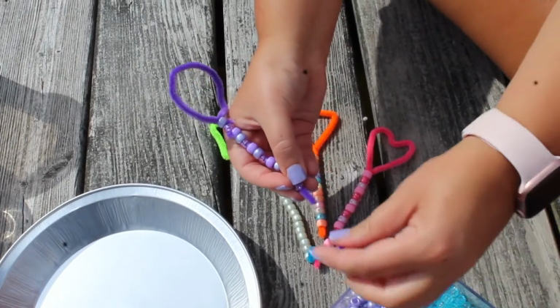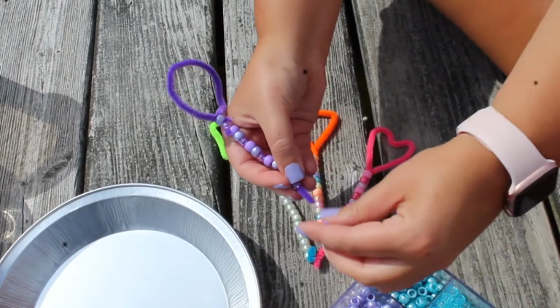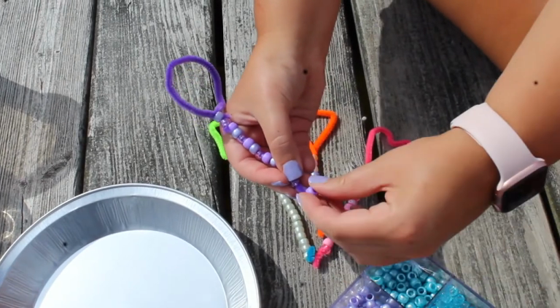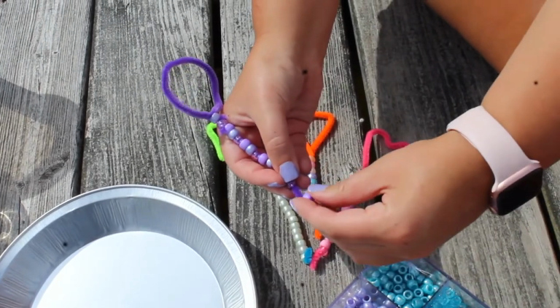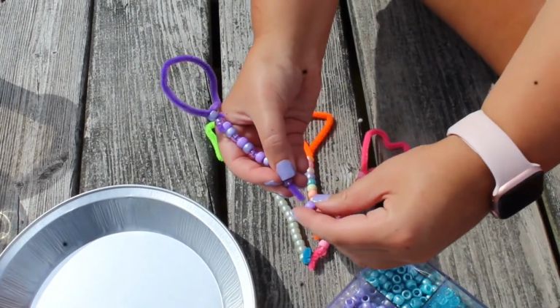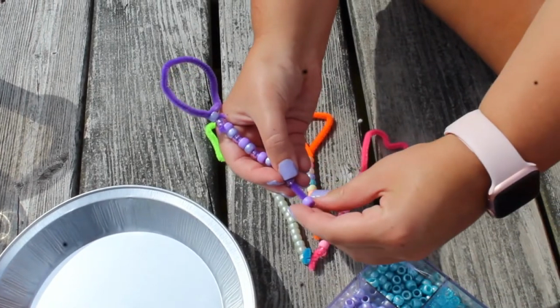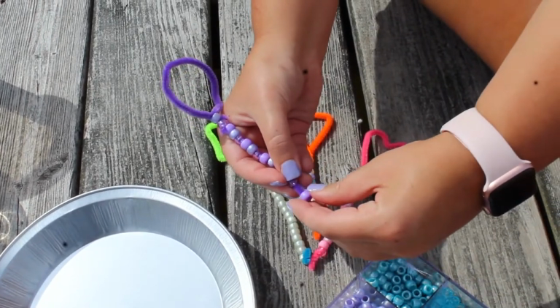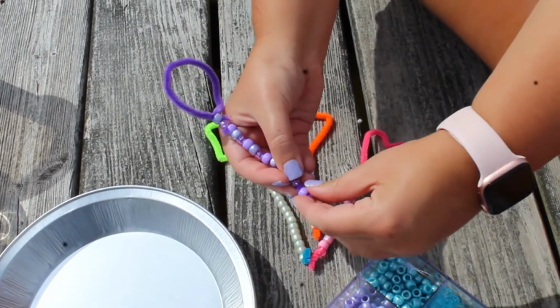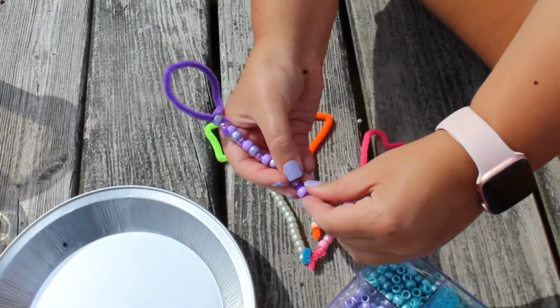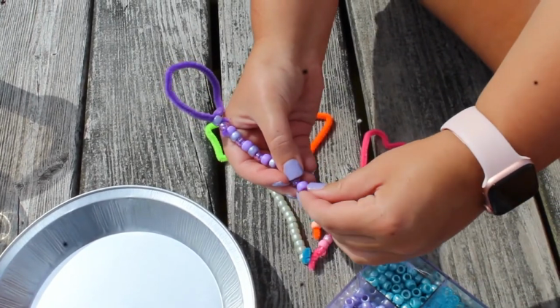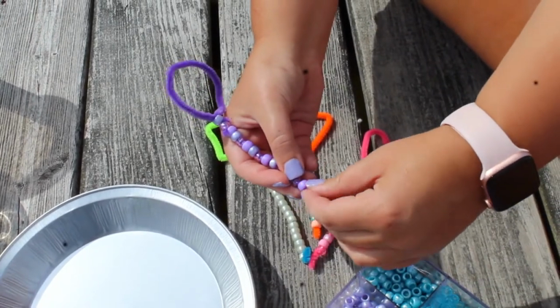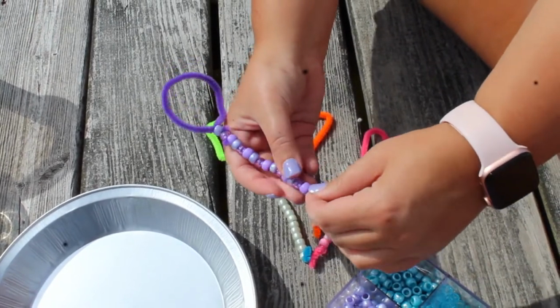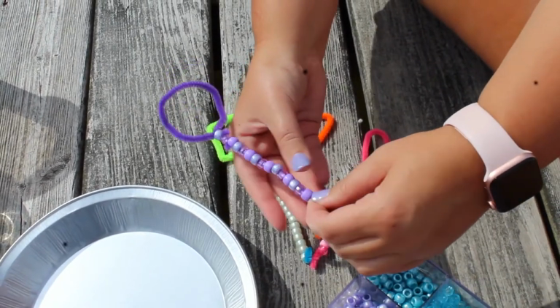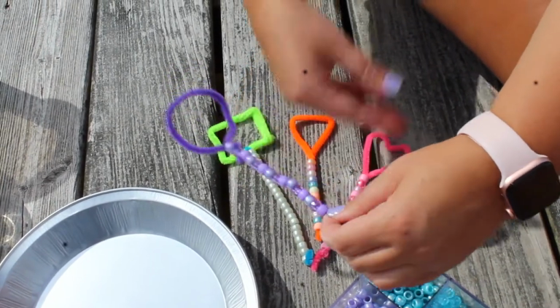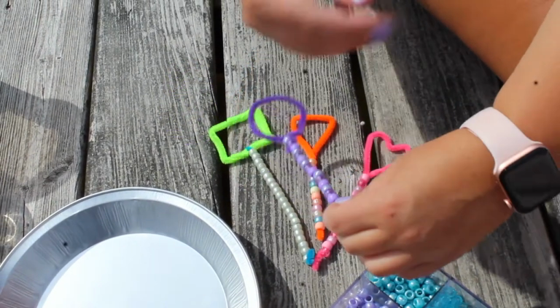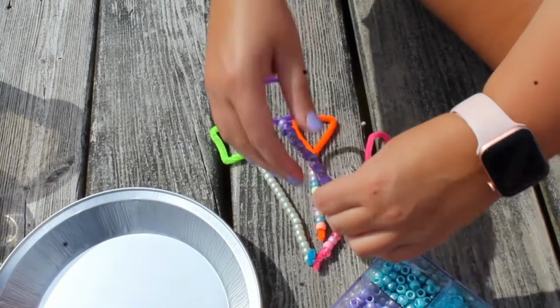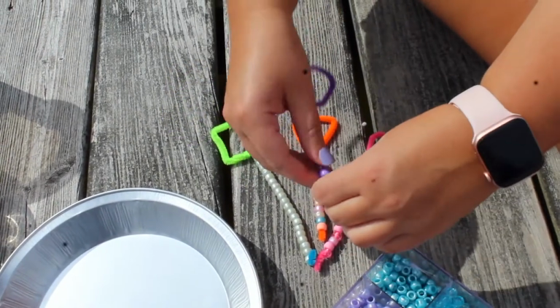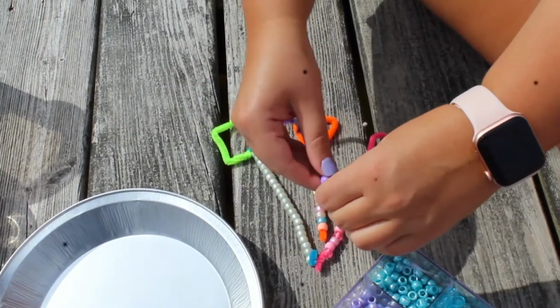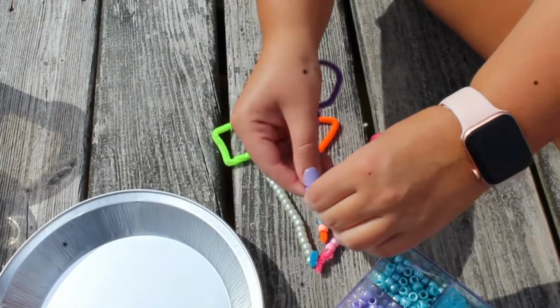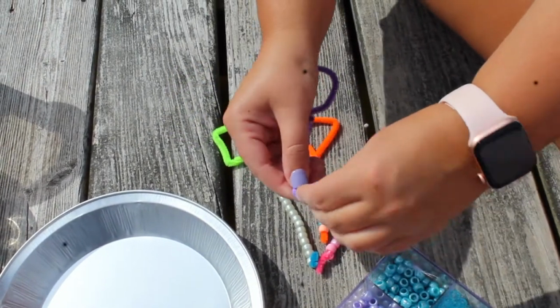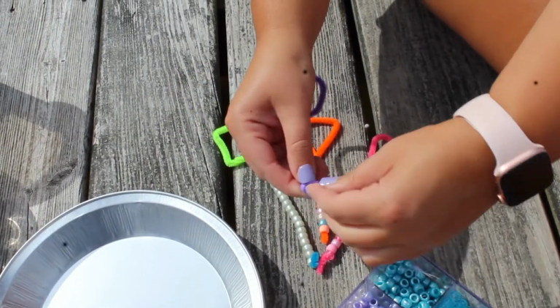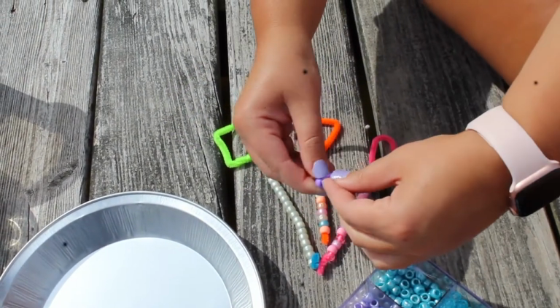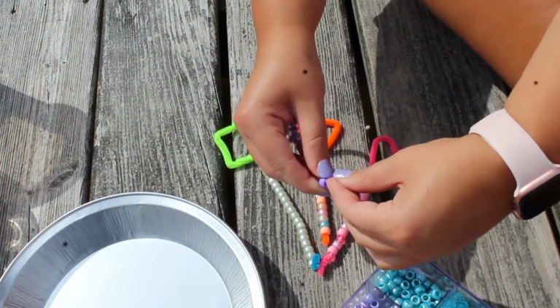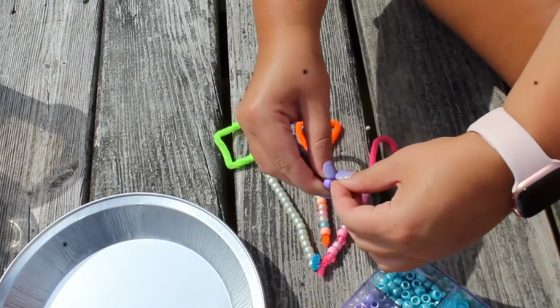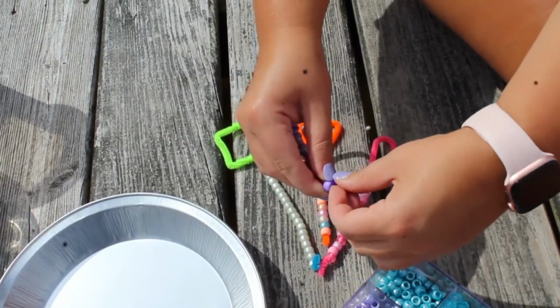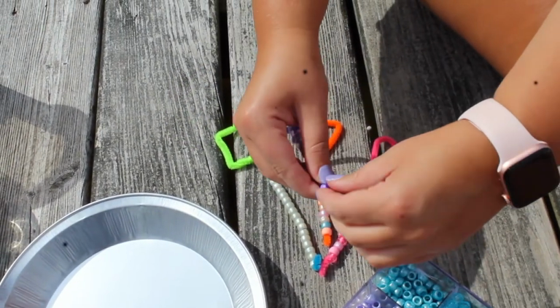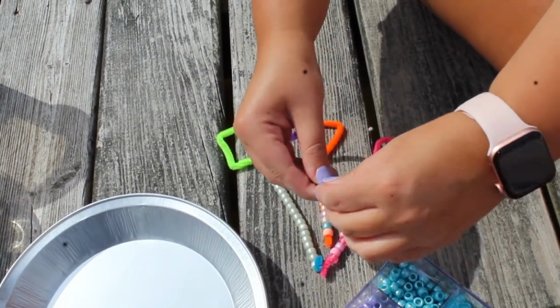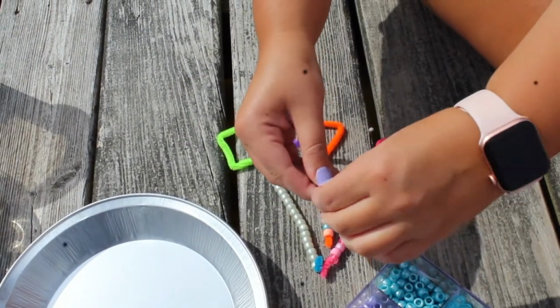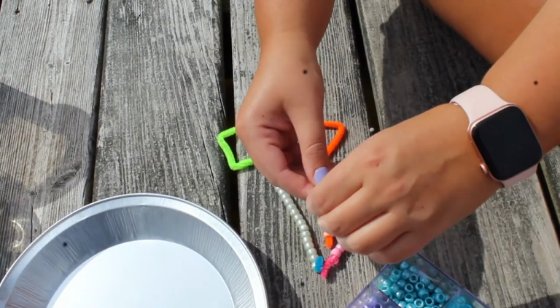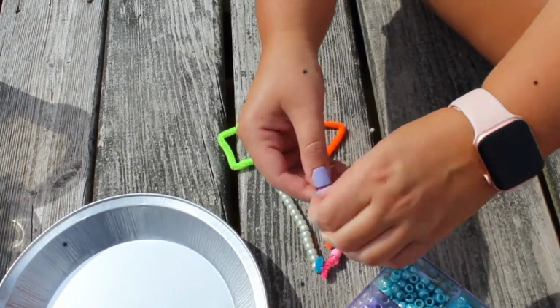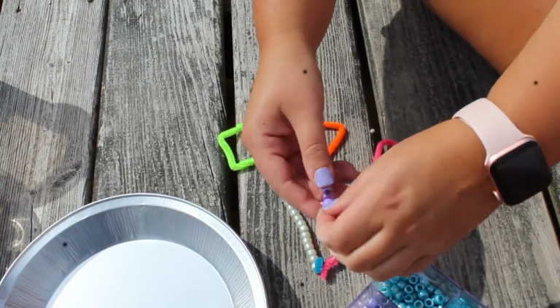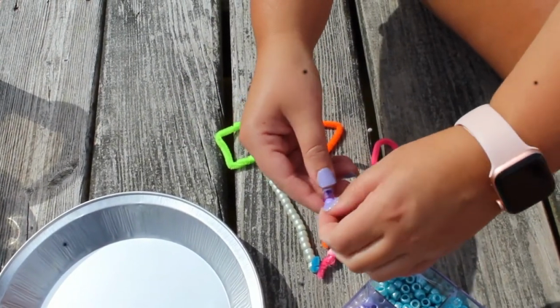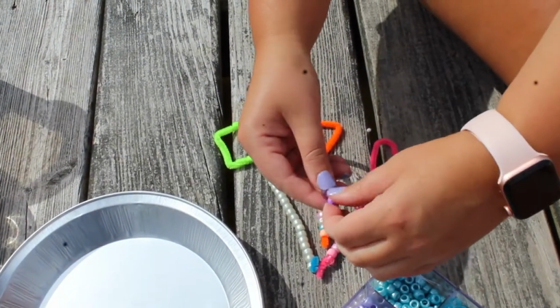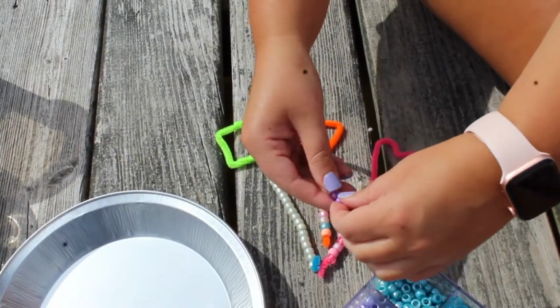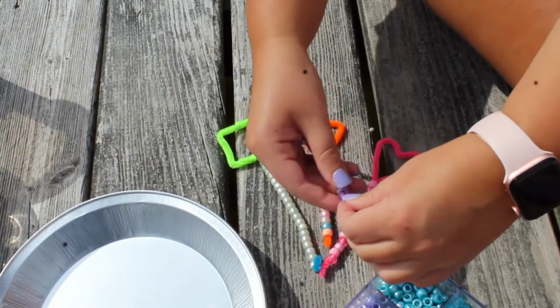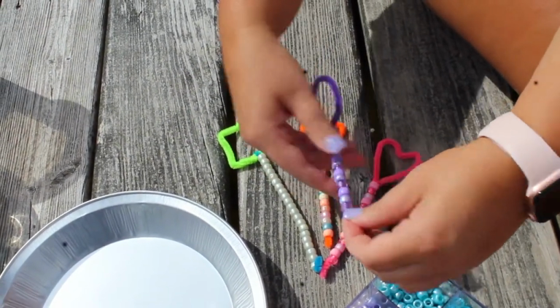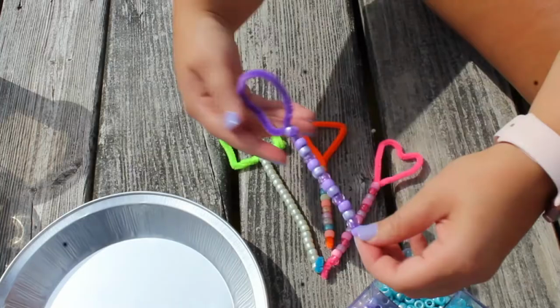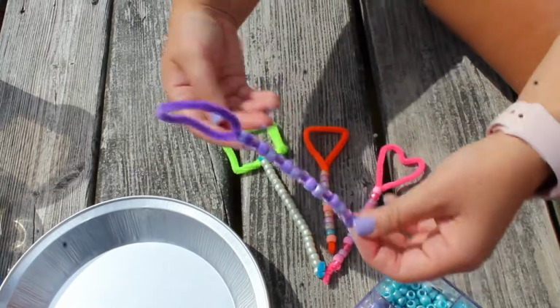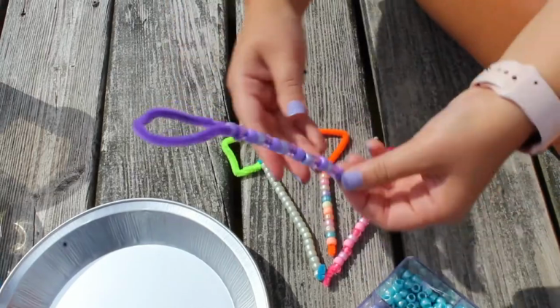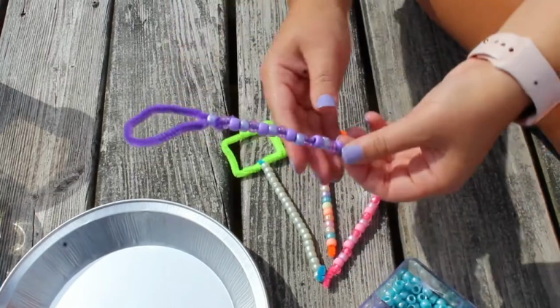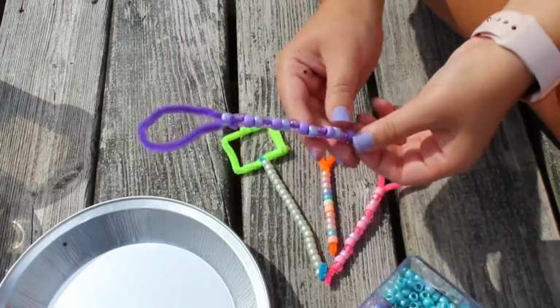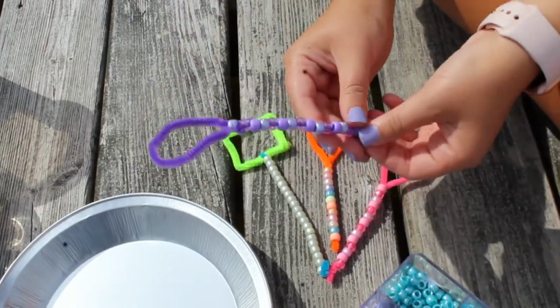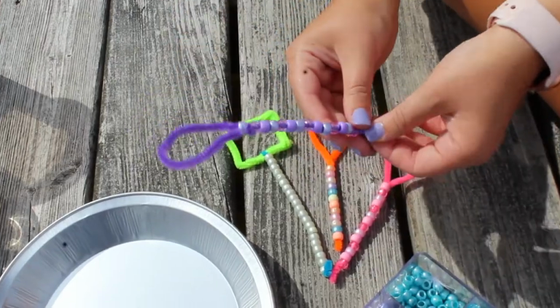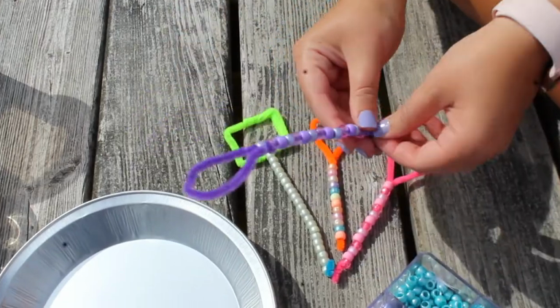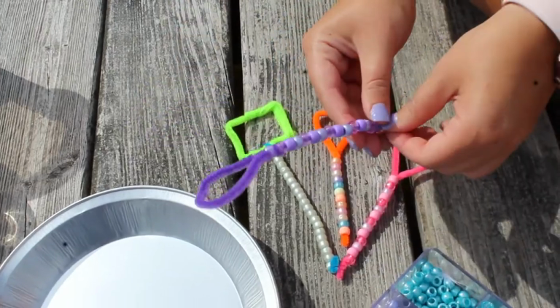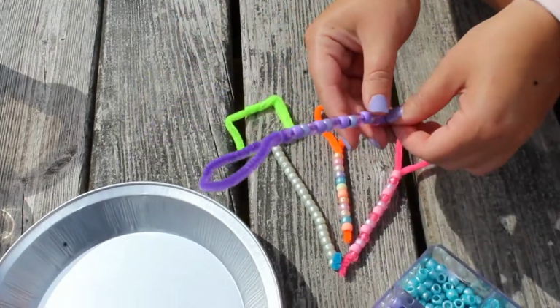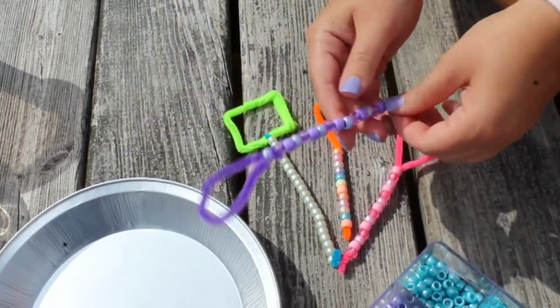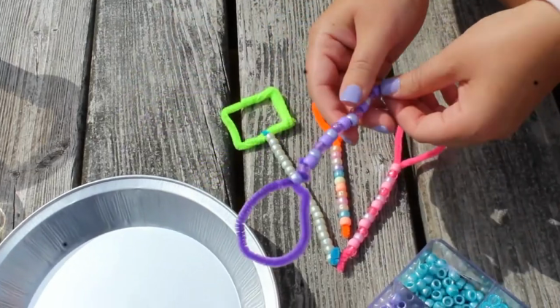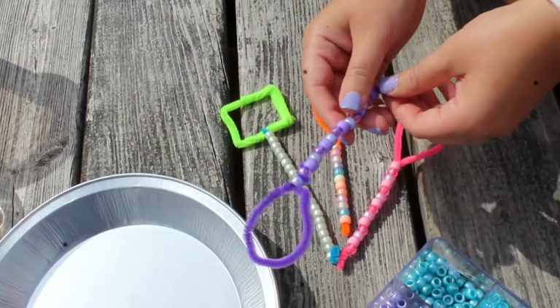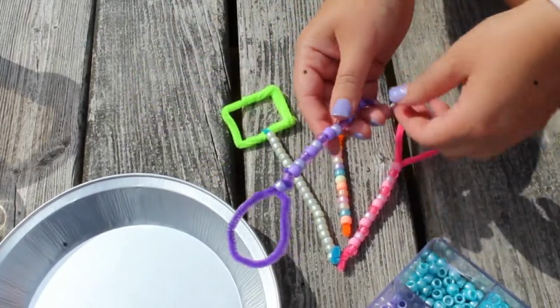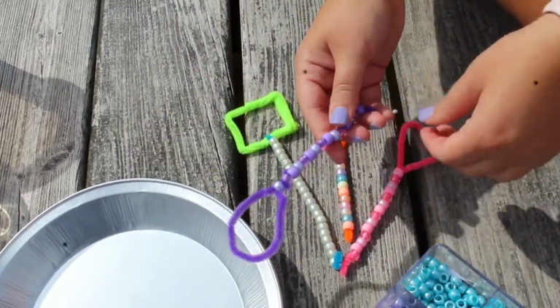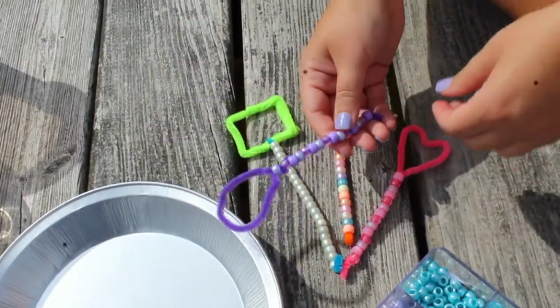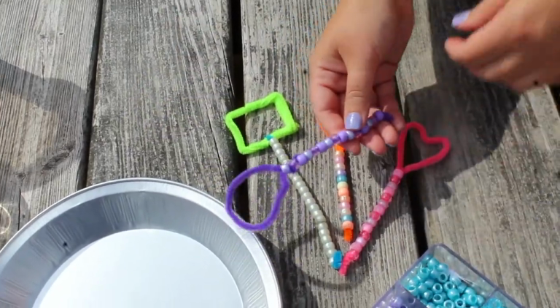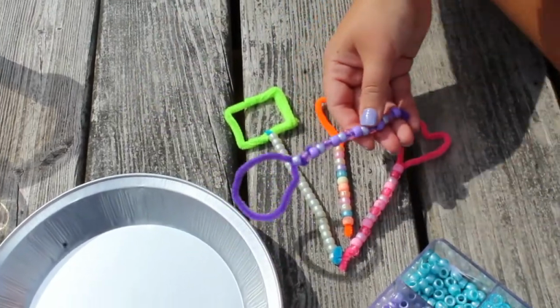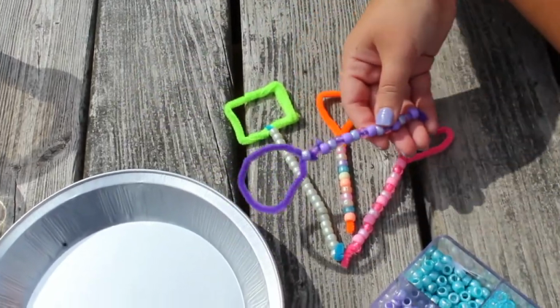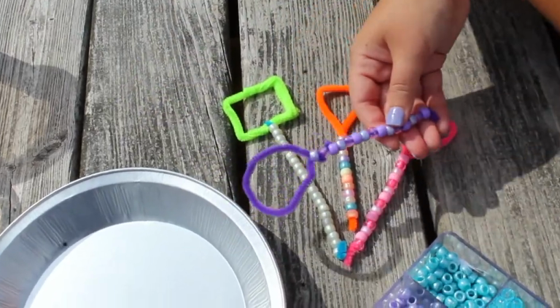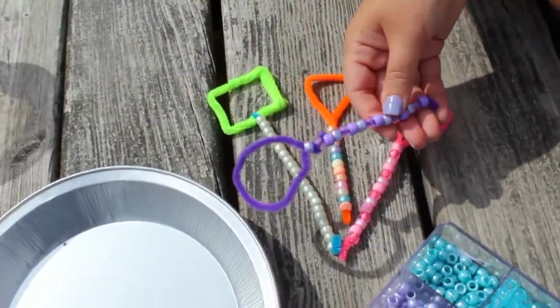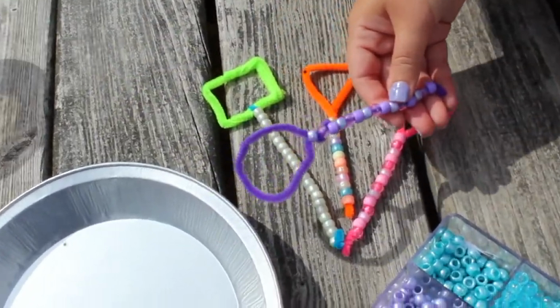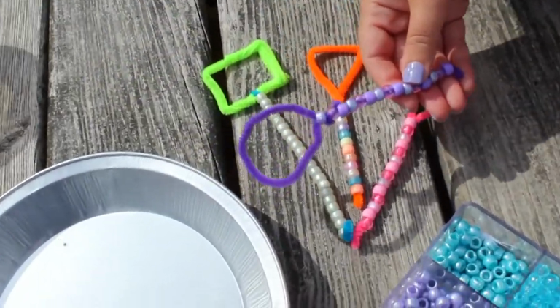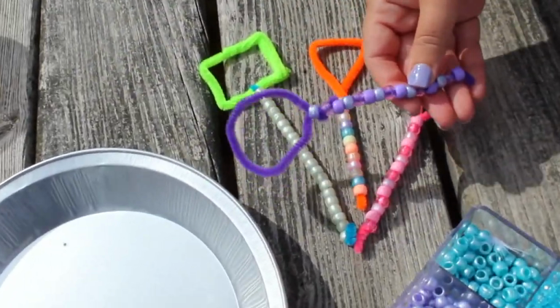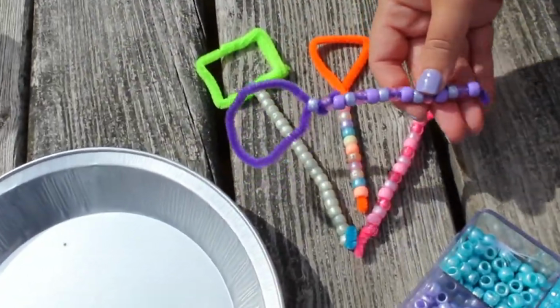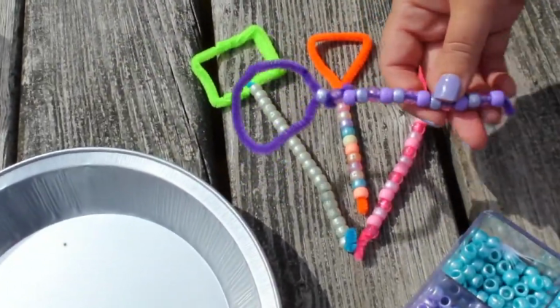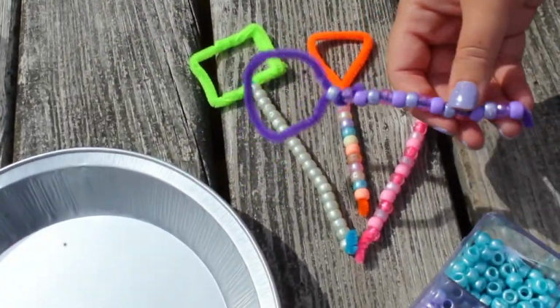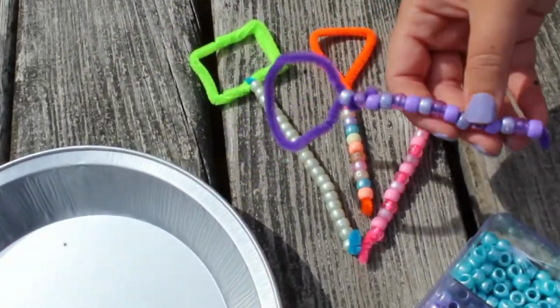Next we are going to mix all our ingredients to make our bubble solution.